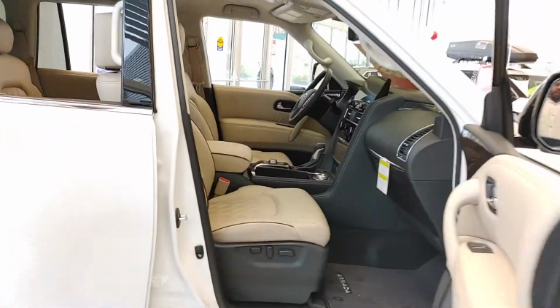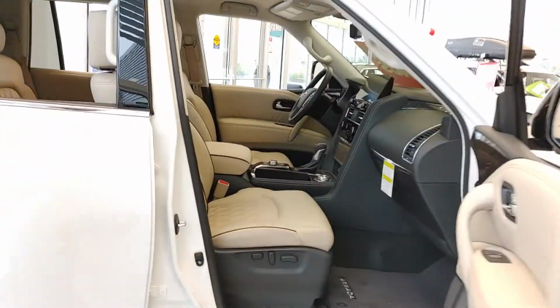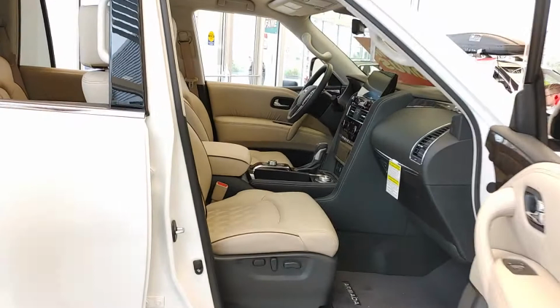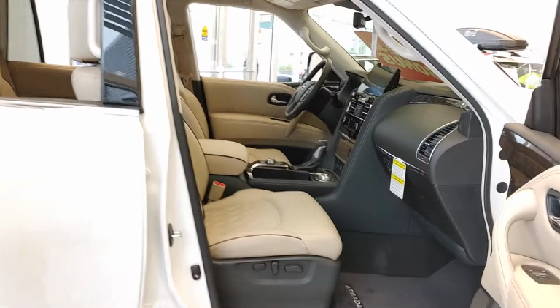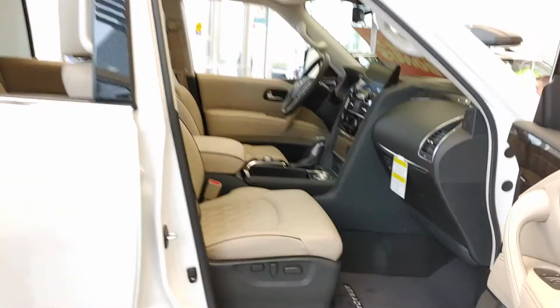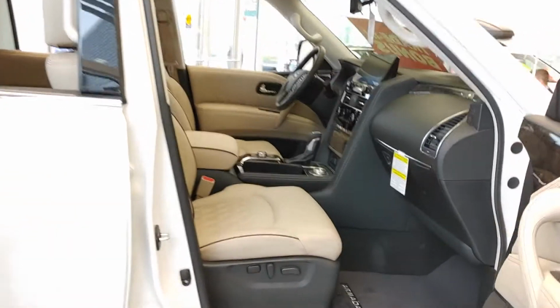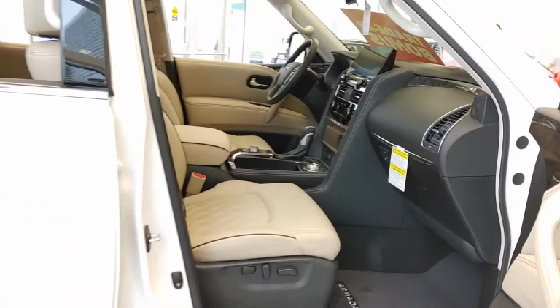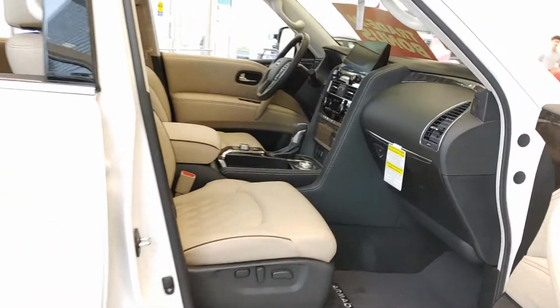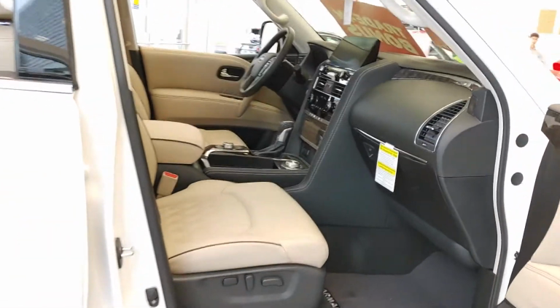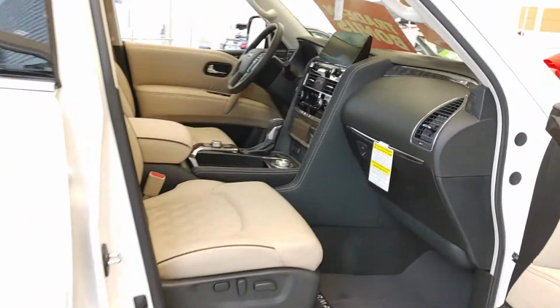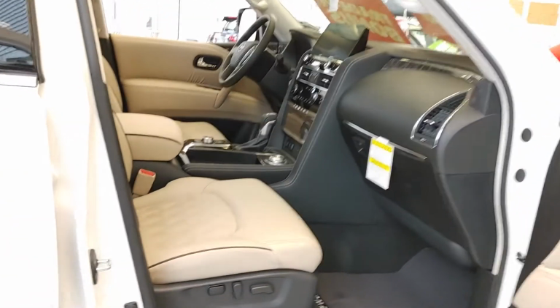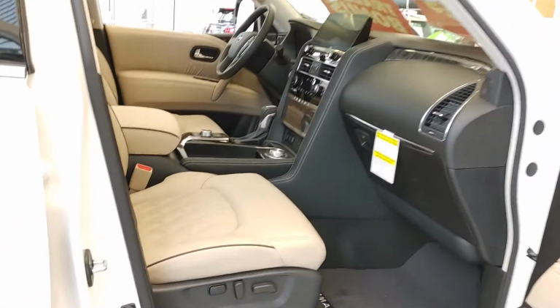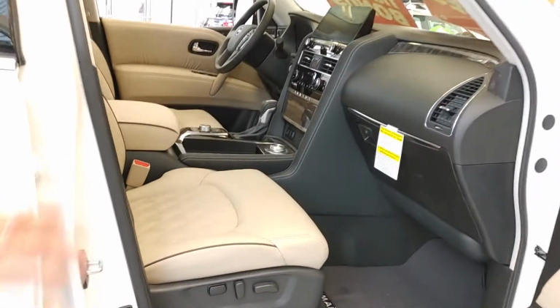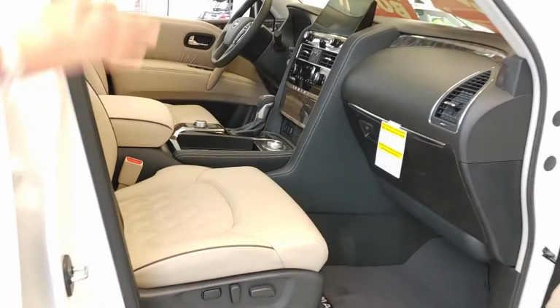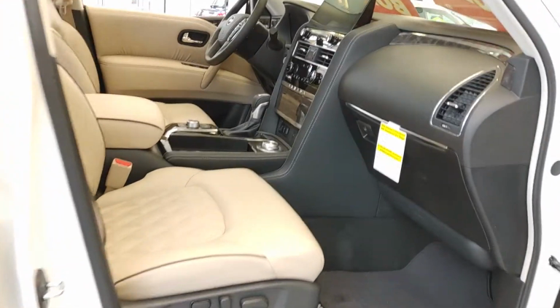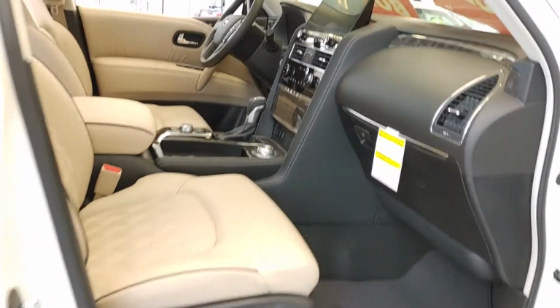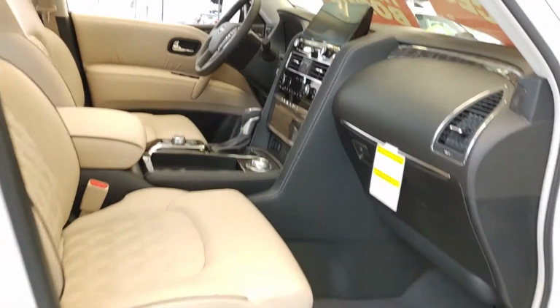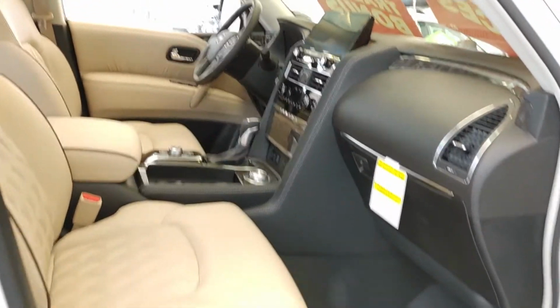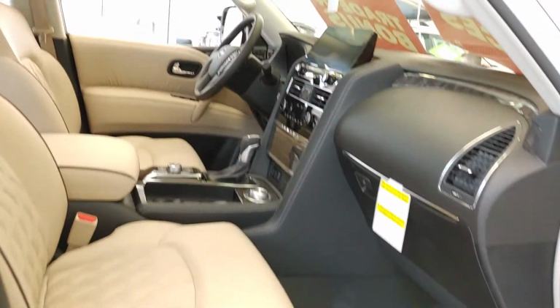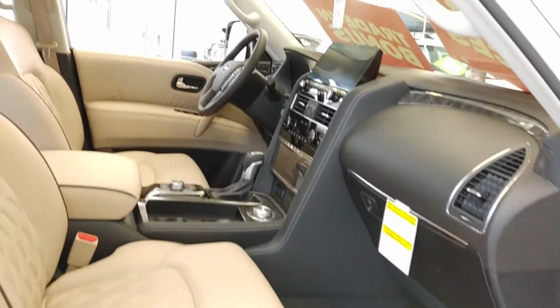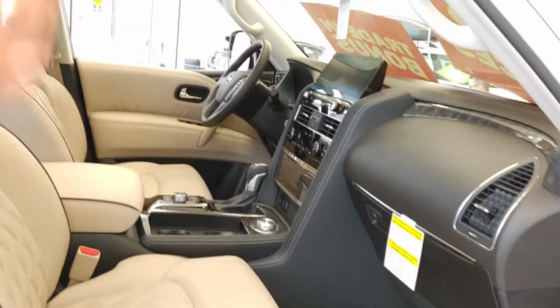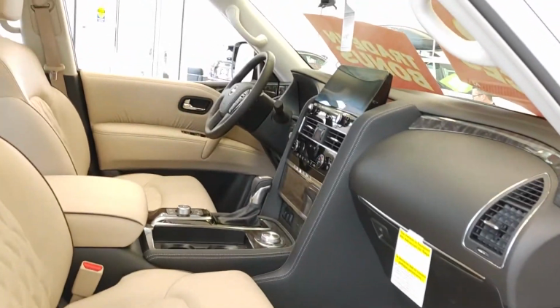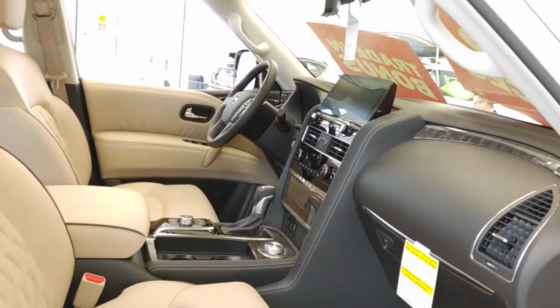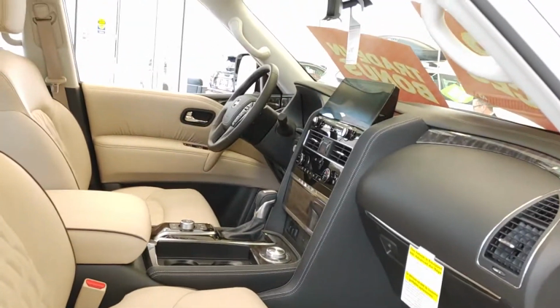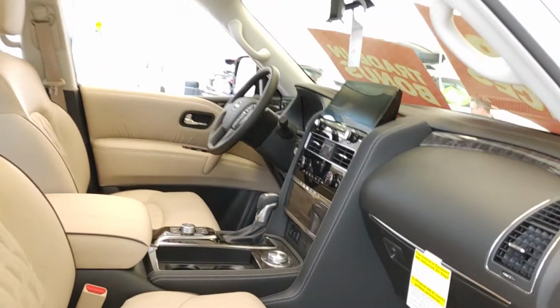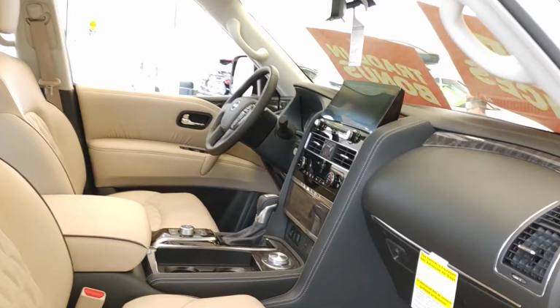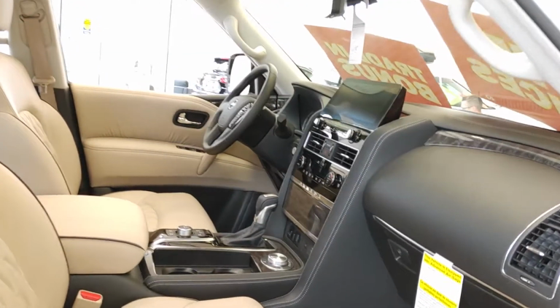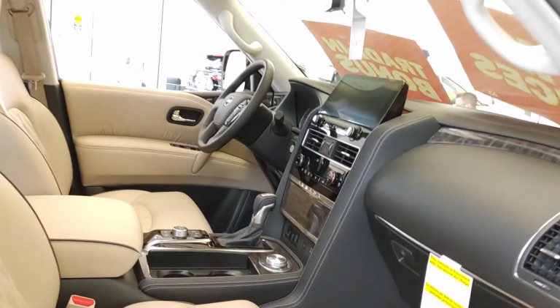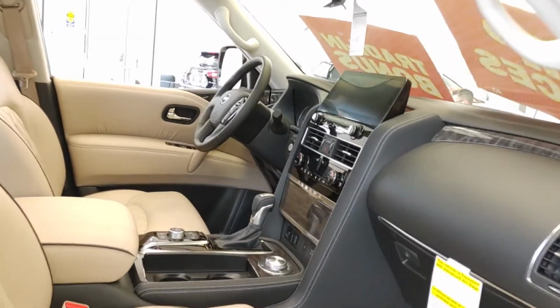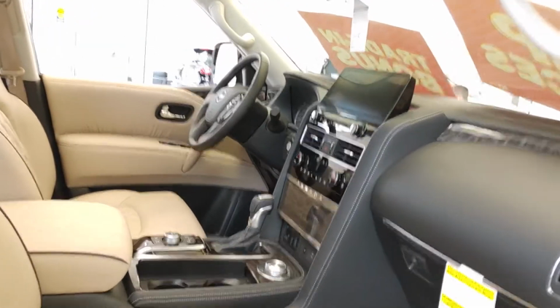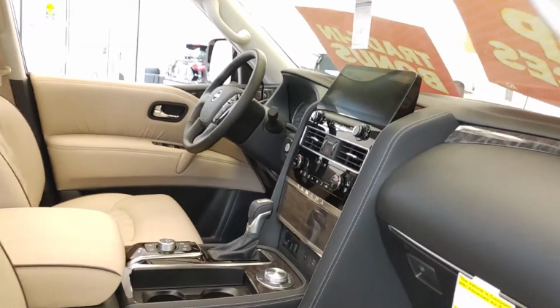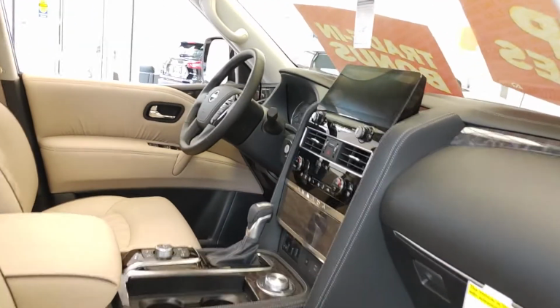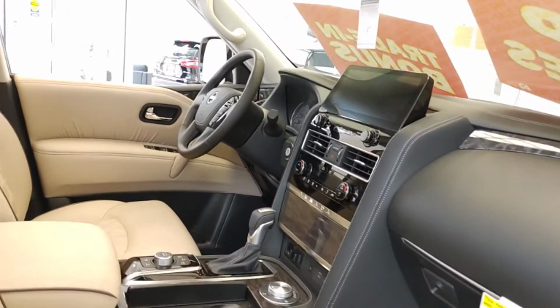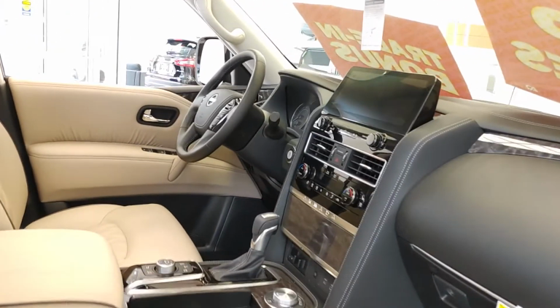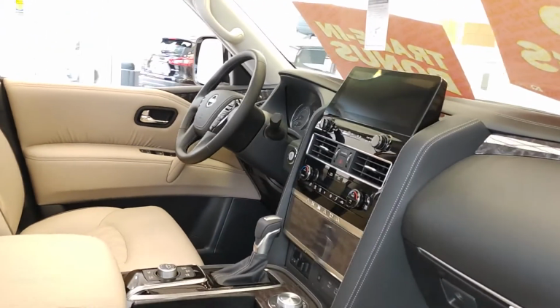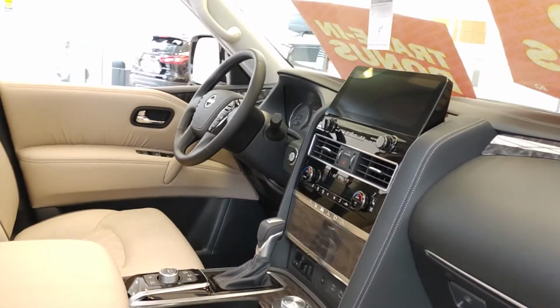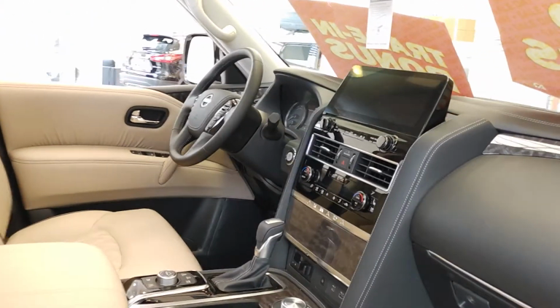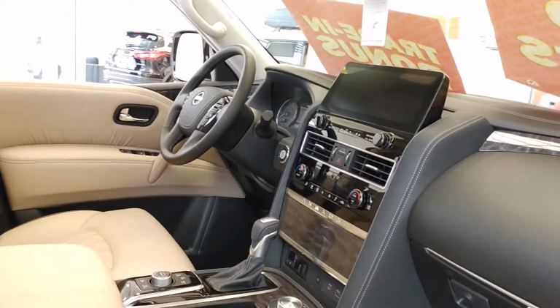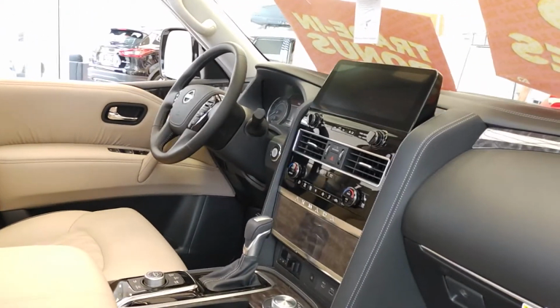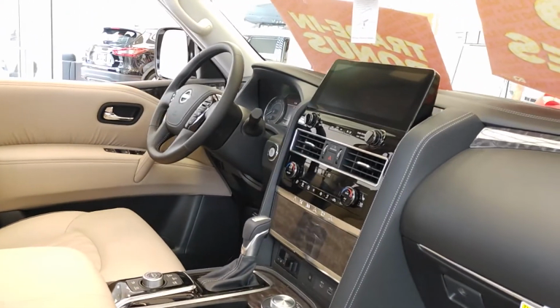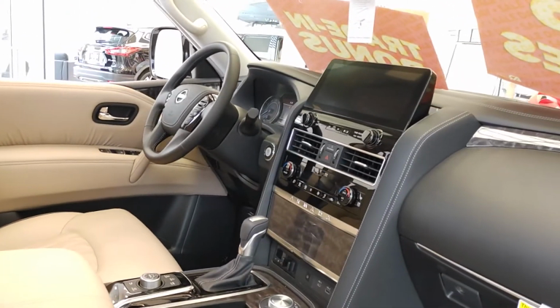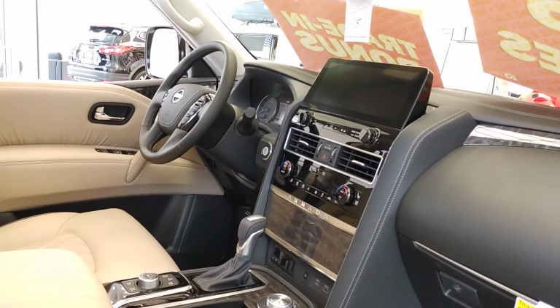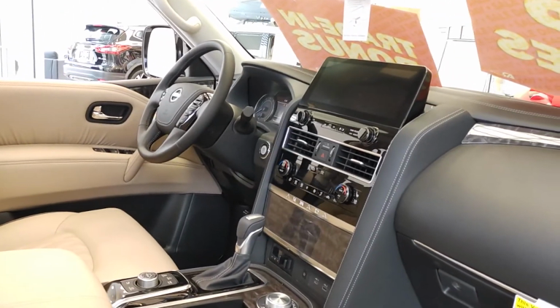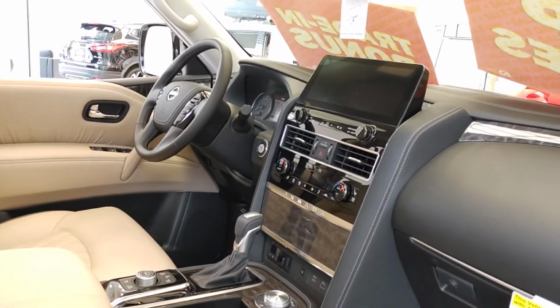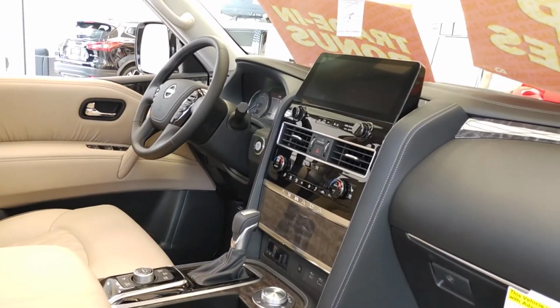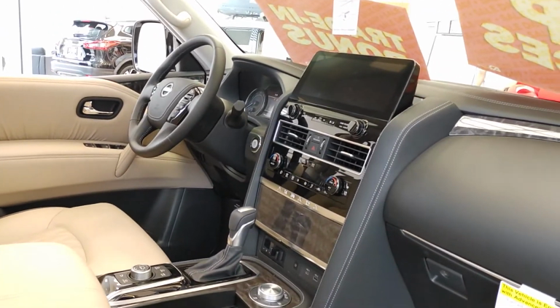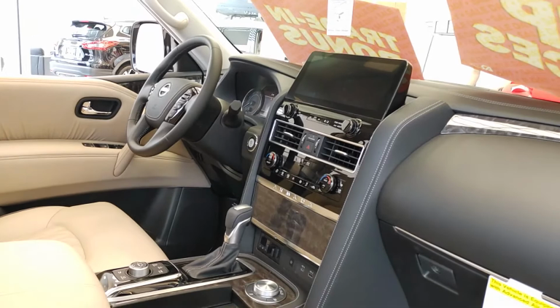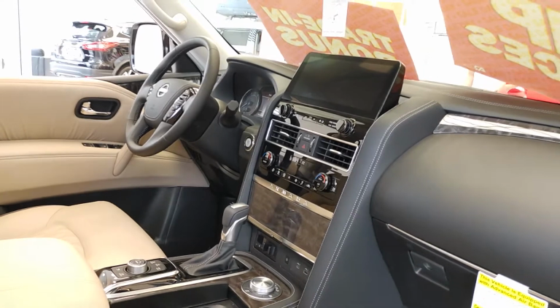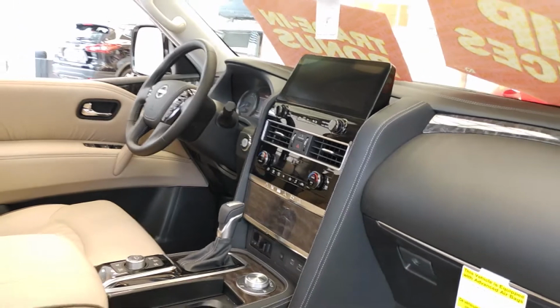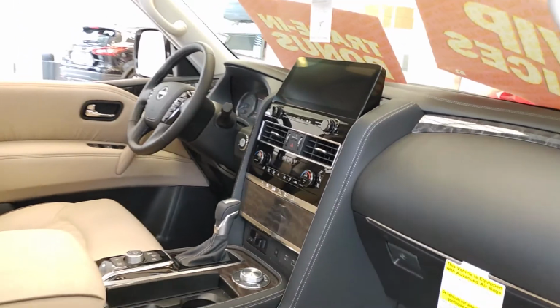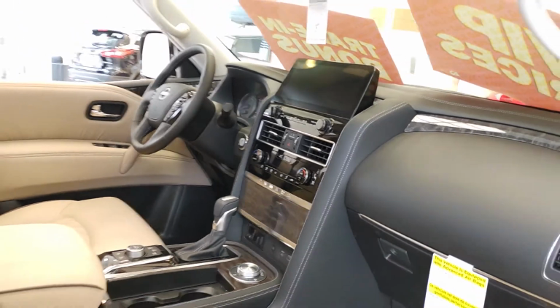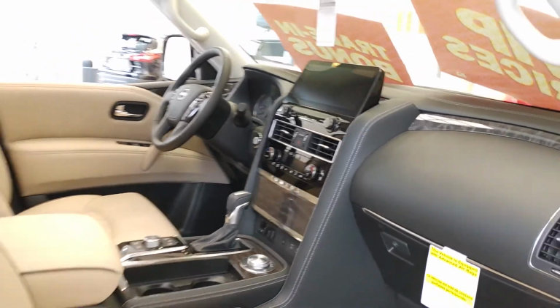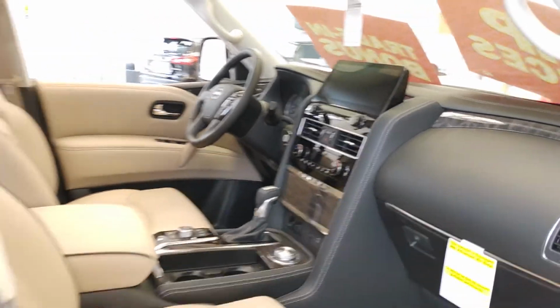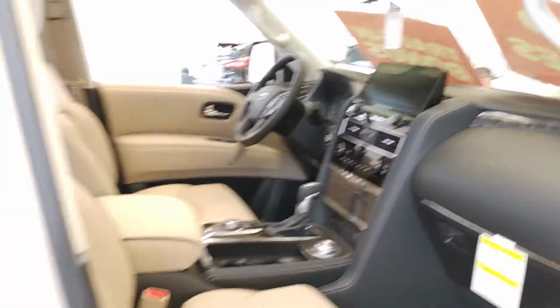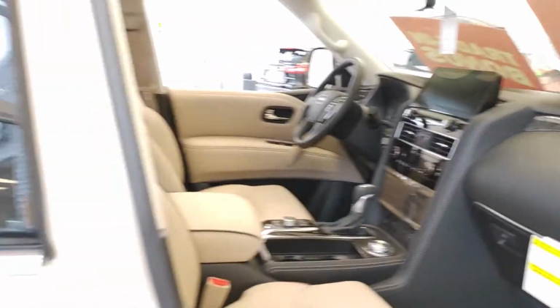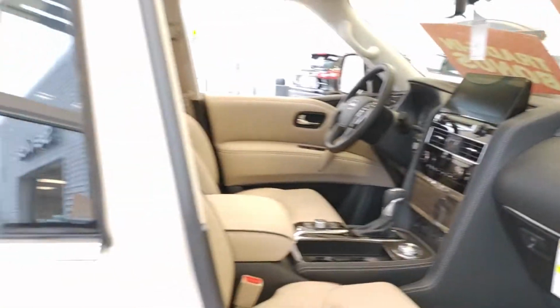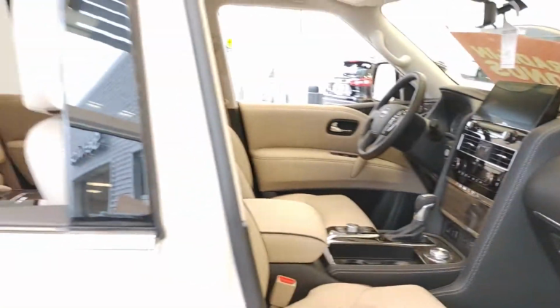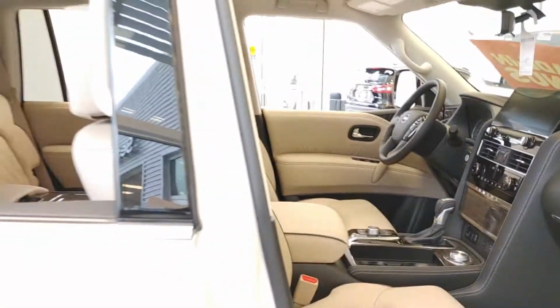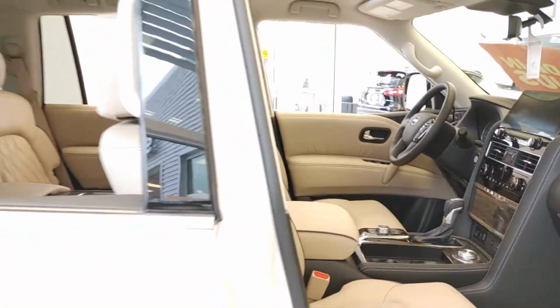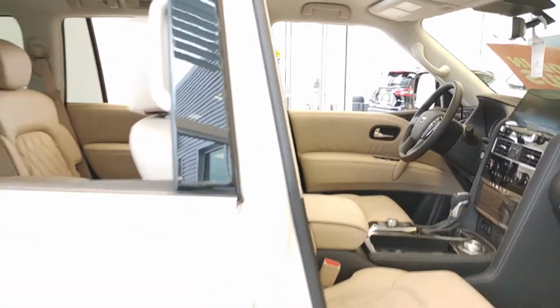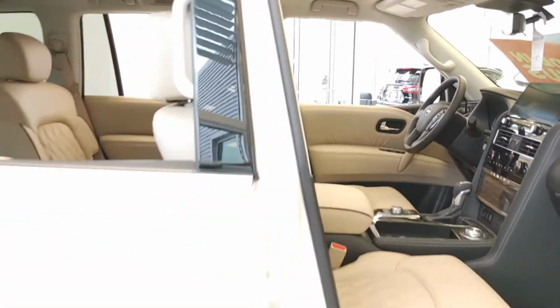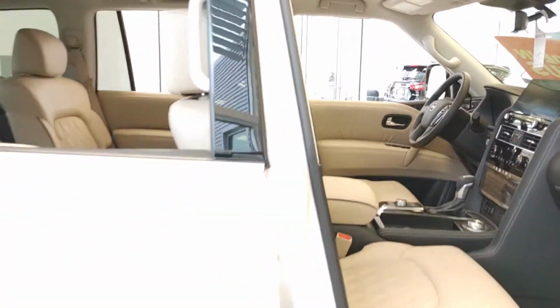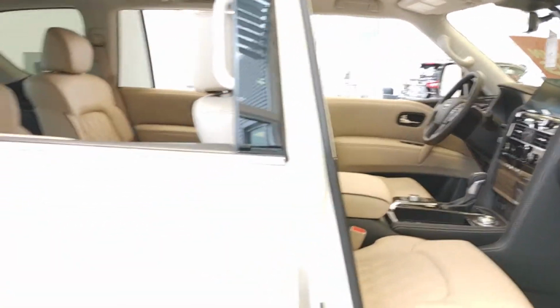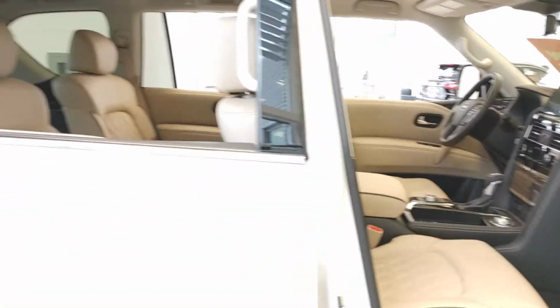You'll get your beige interior, a nice big screen up top which is not in your current vehicle, your heated seats, and your cooled seats up front.